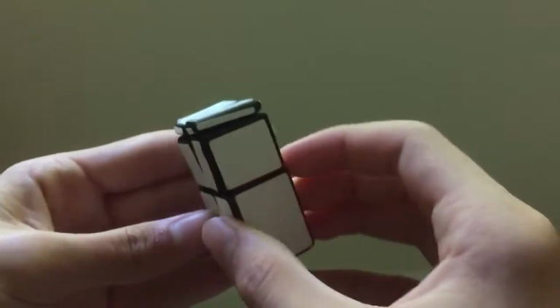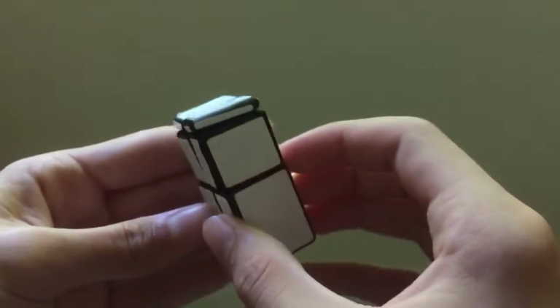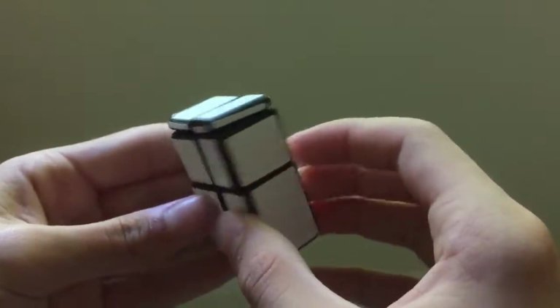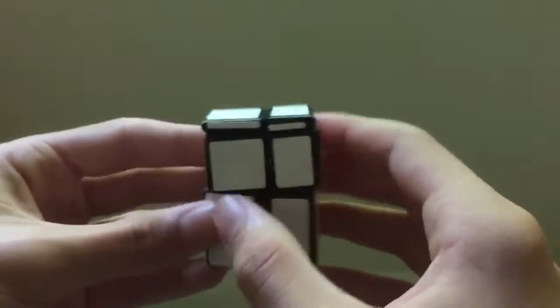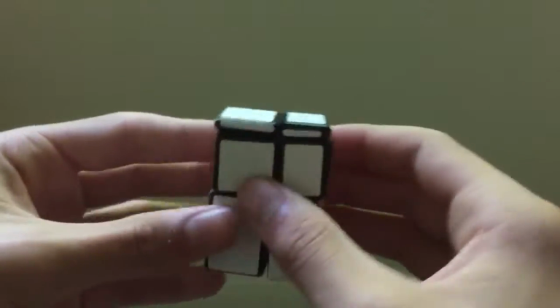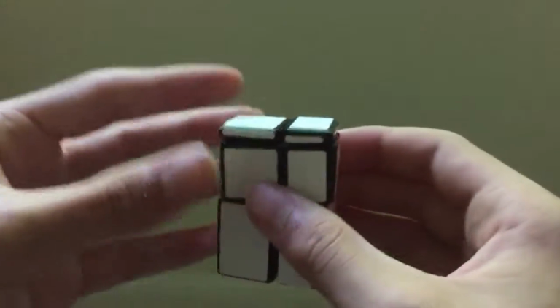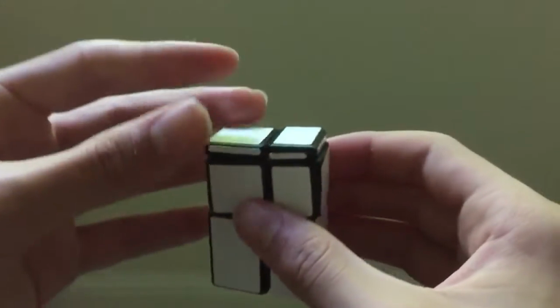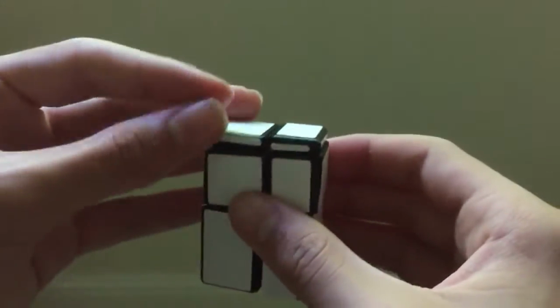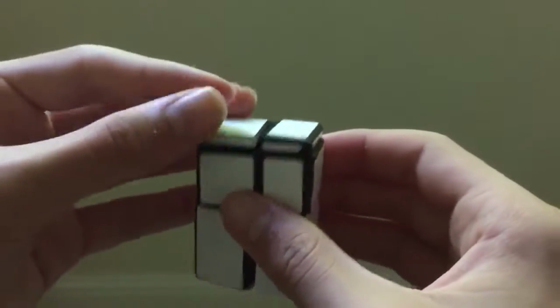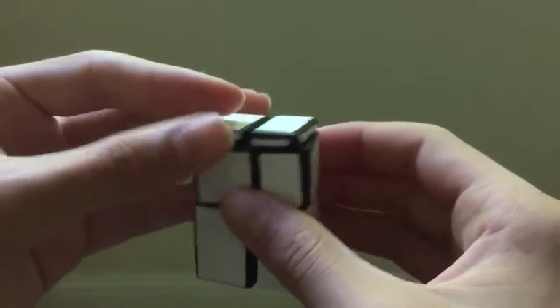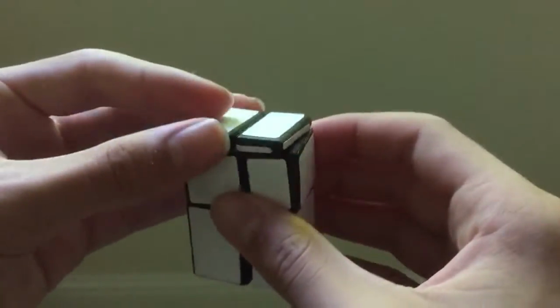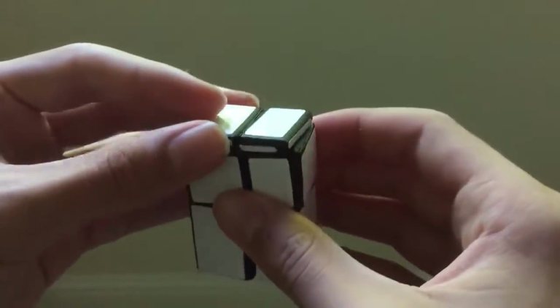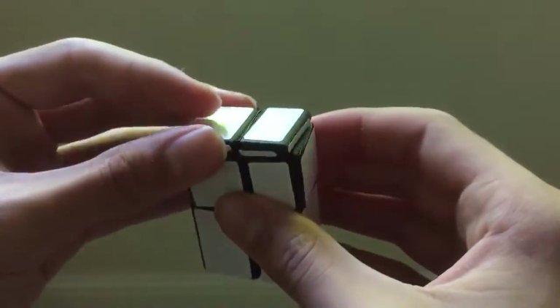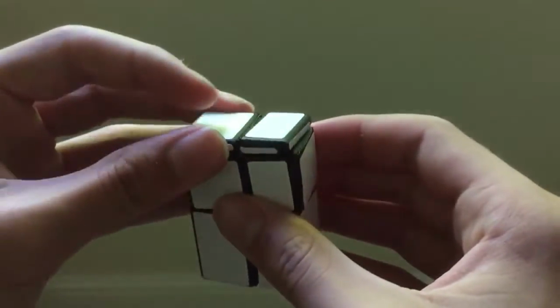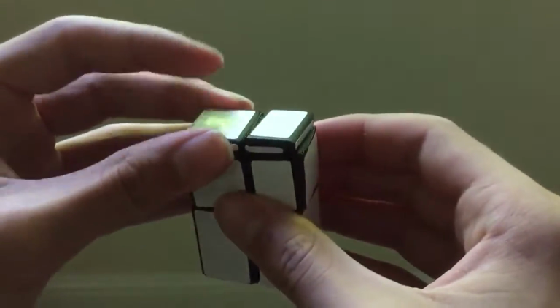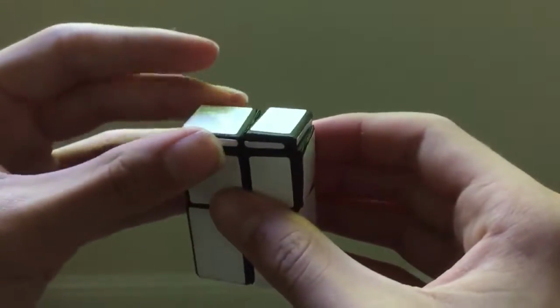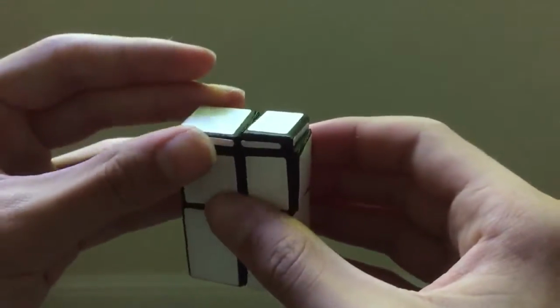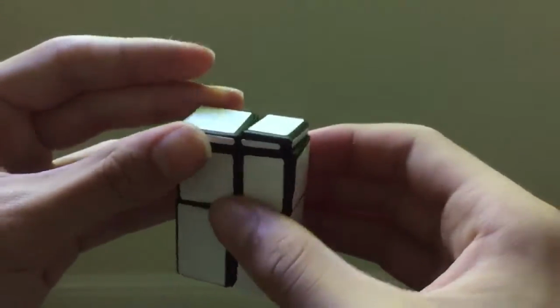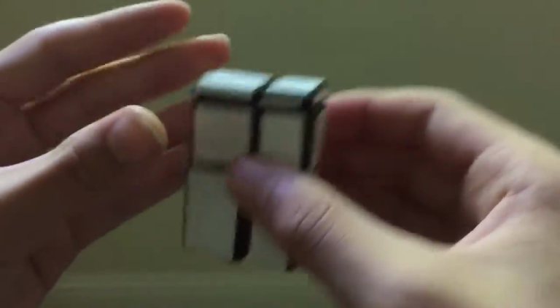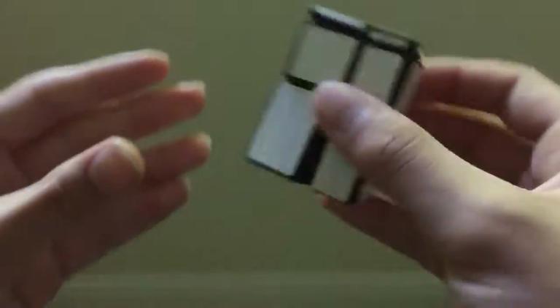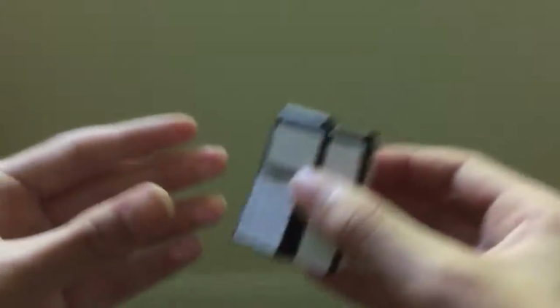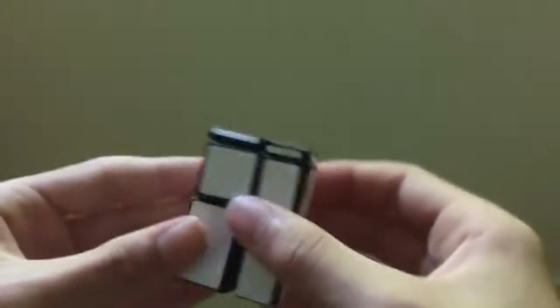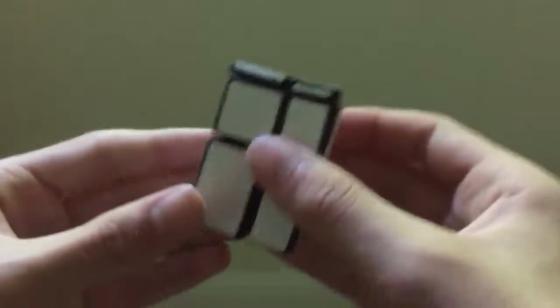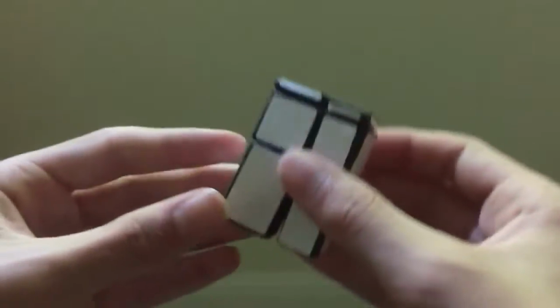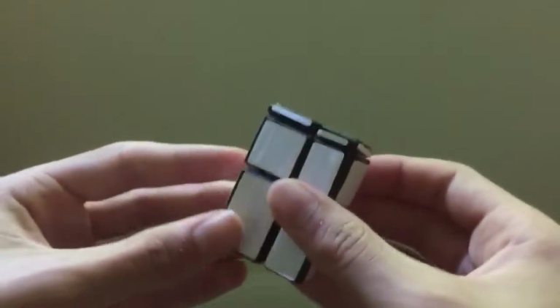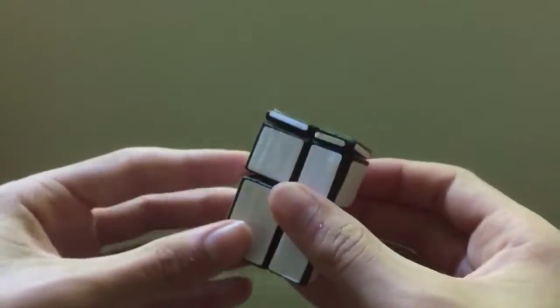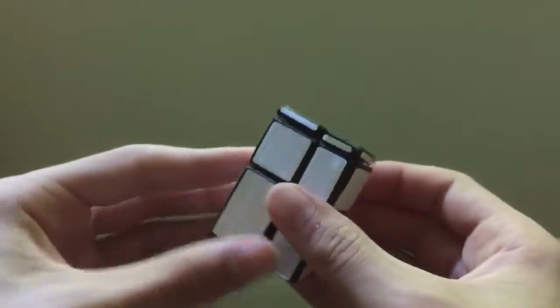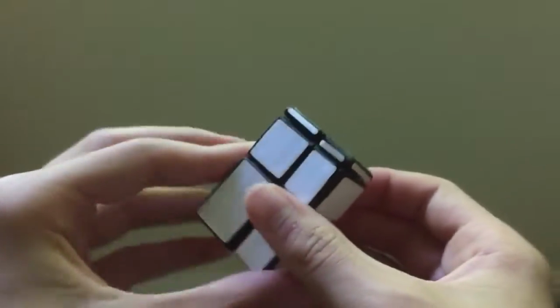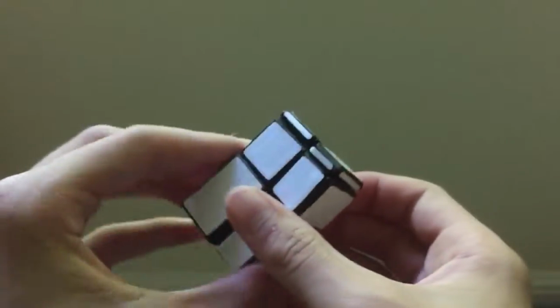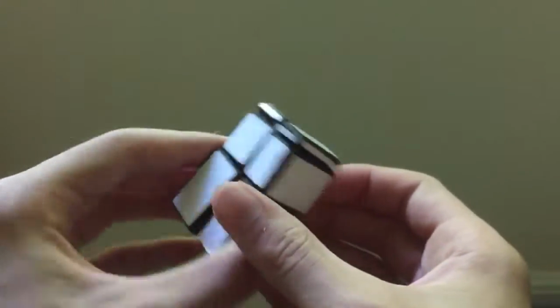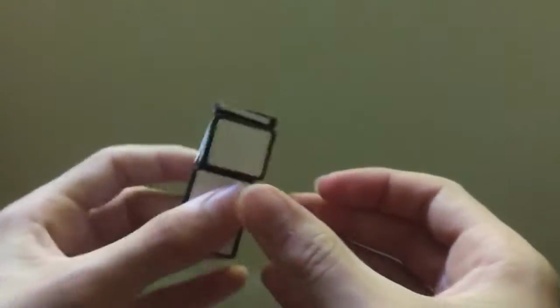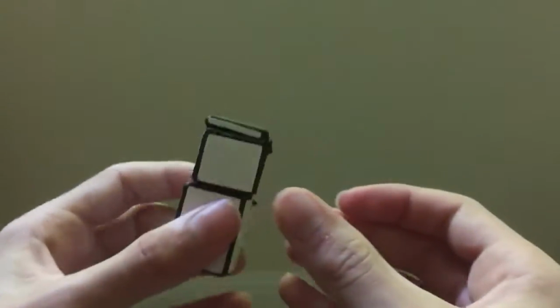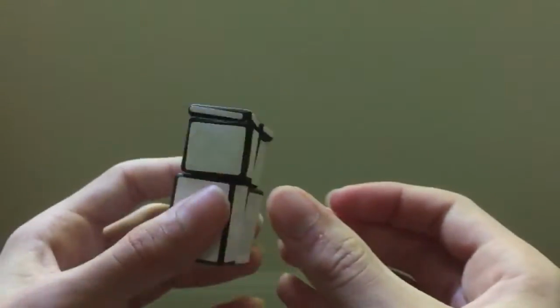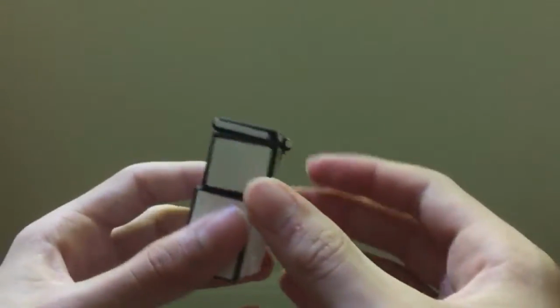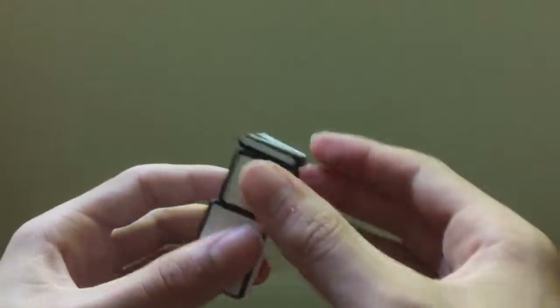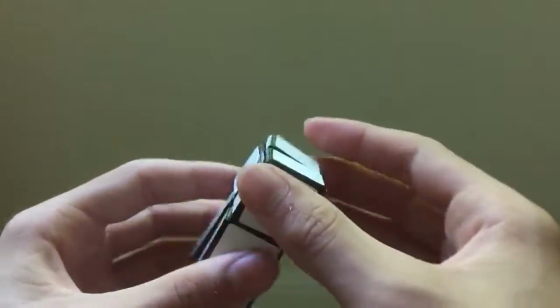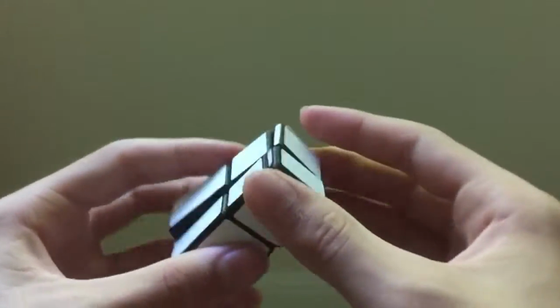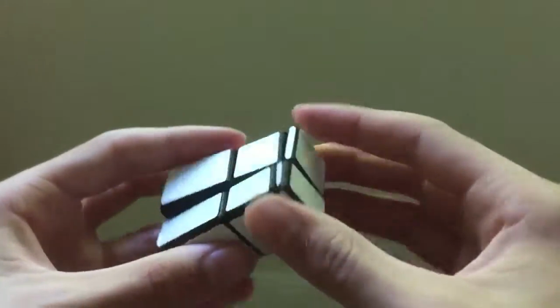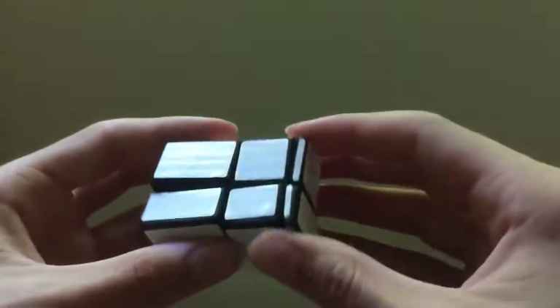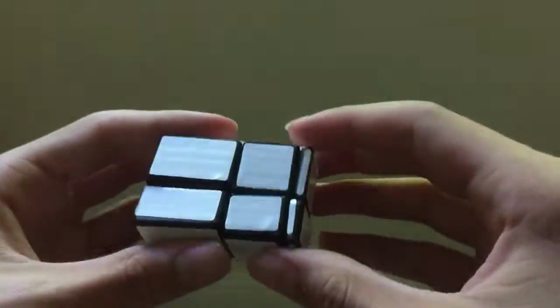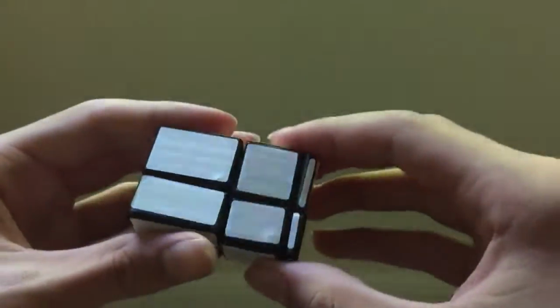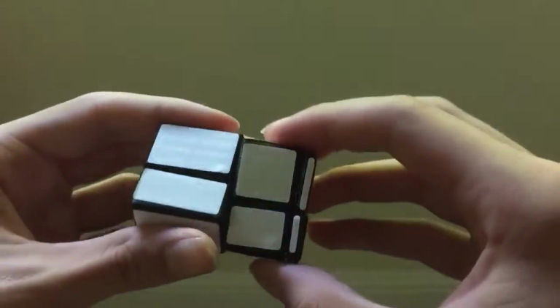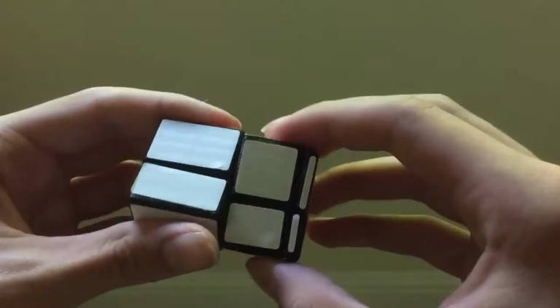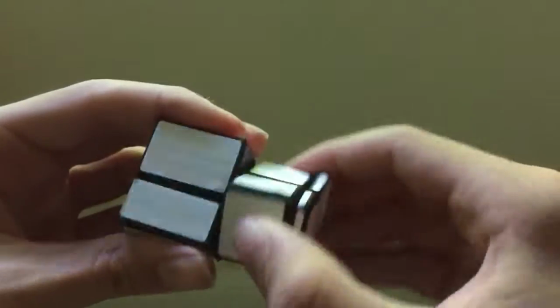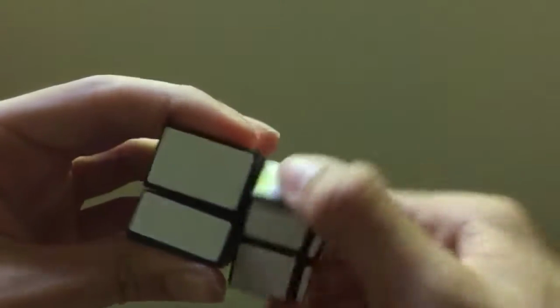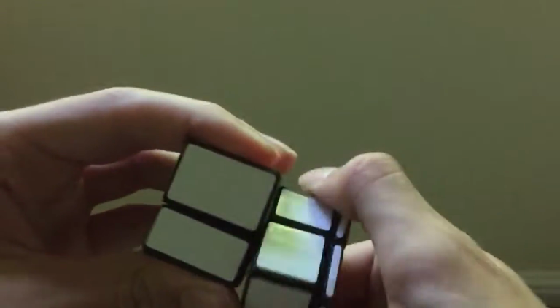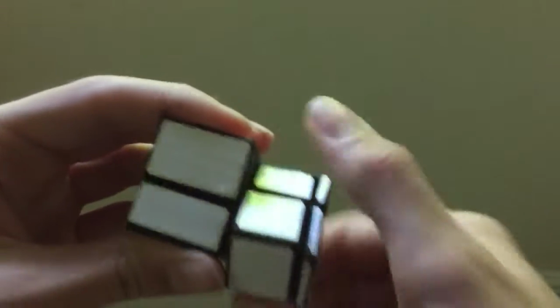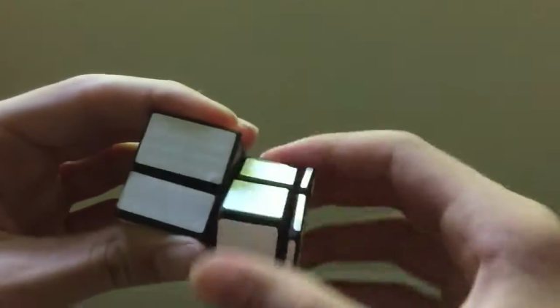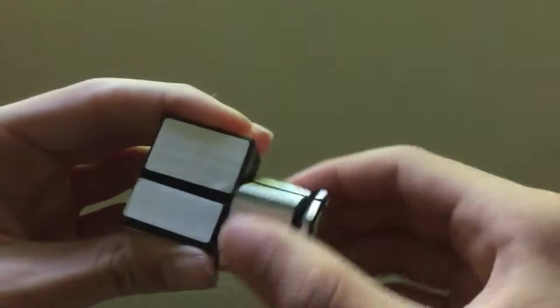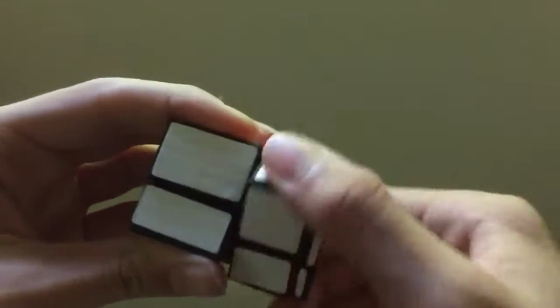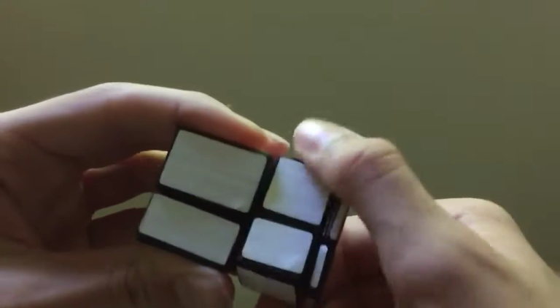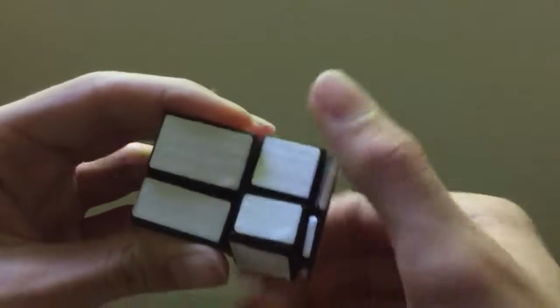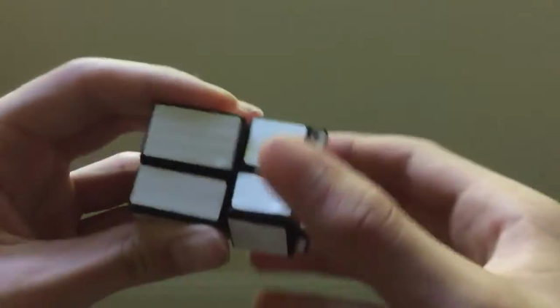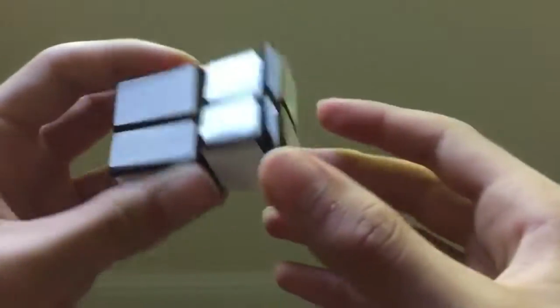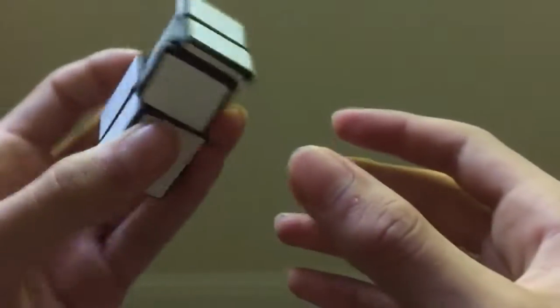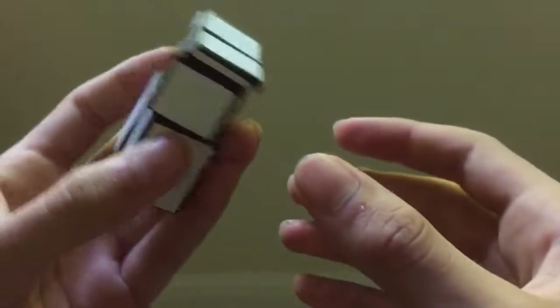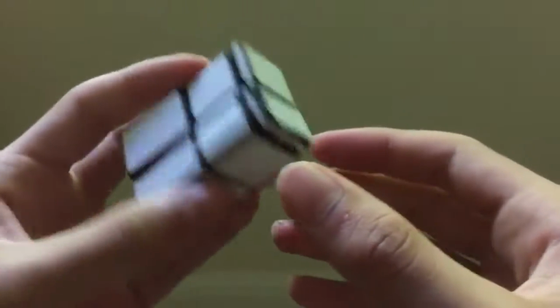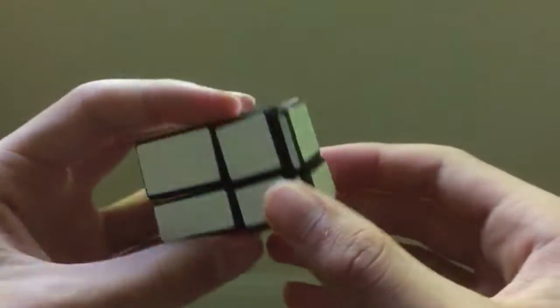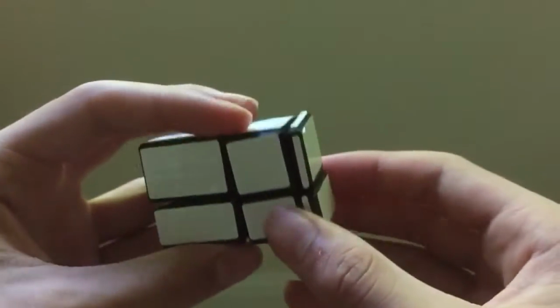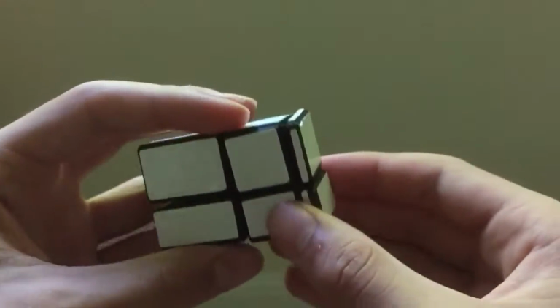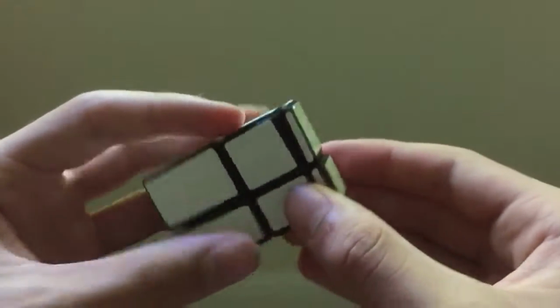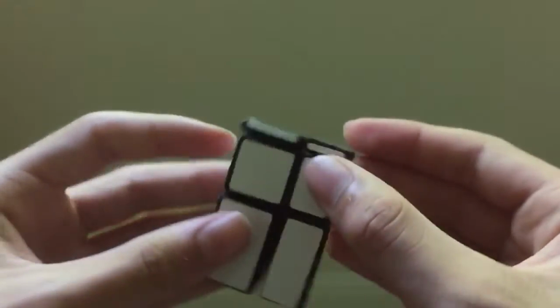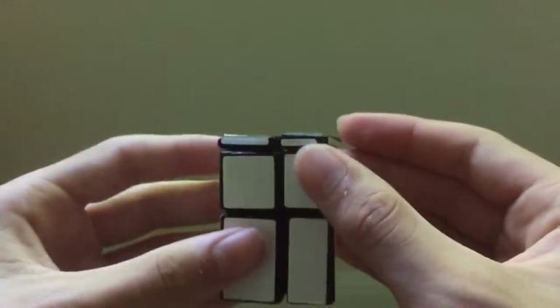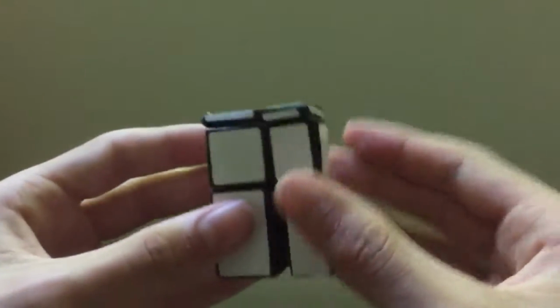I mentioned earlier that I went through a series of prototypes for this puzzle, and I'll show some of them to you now.